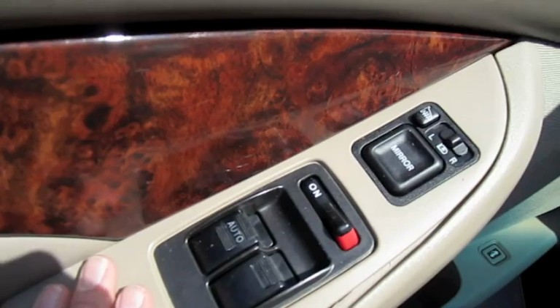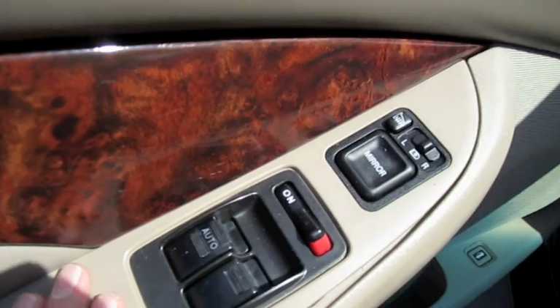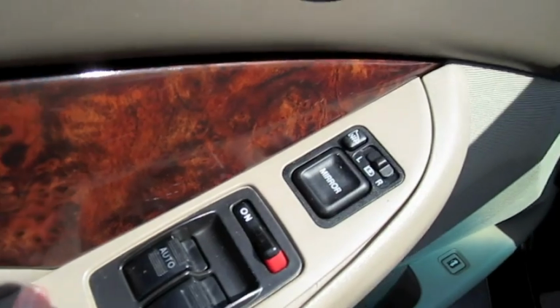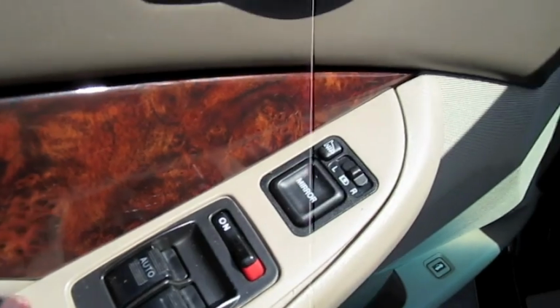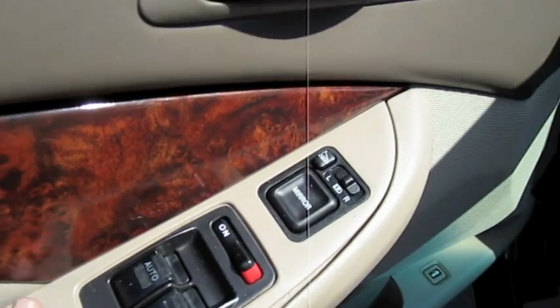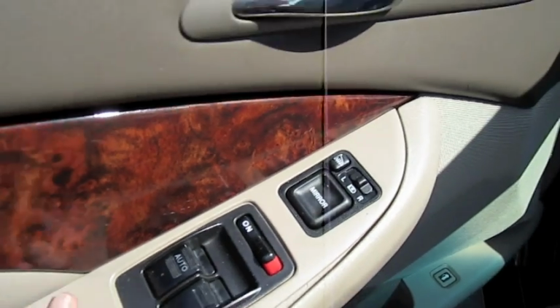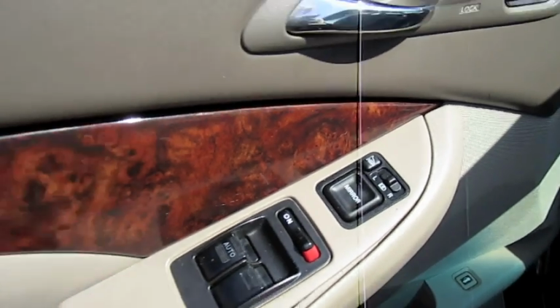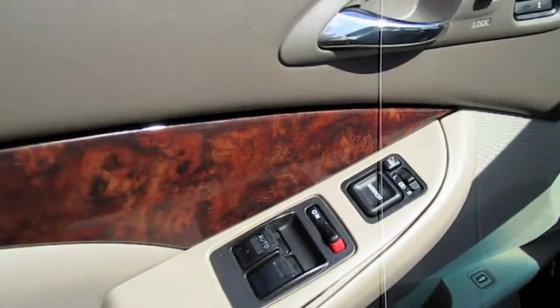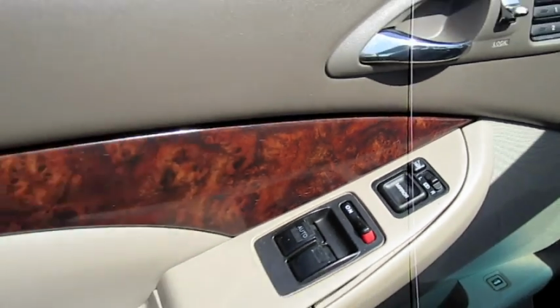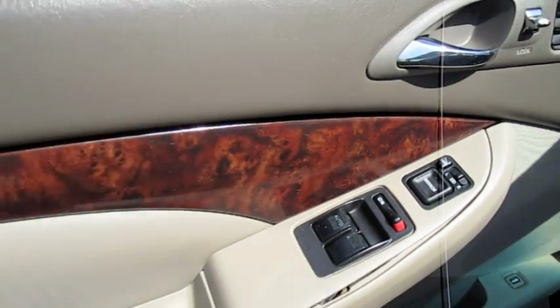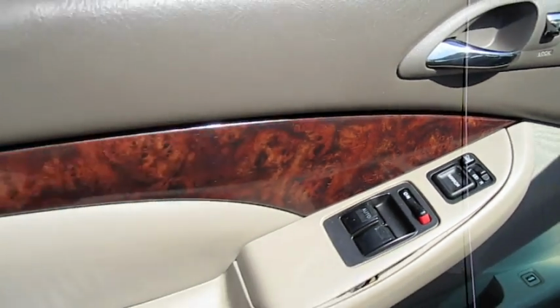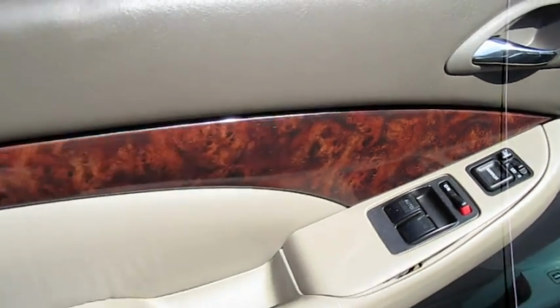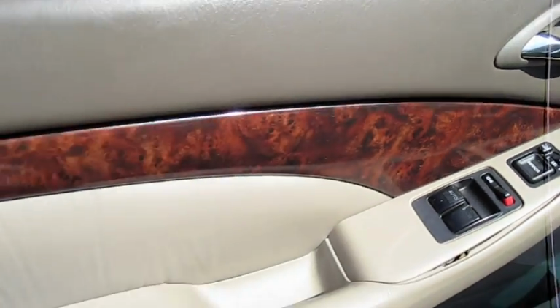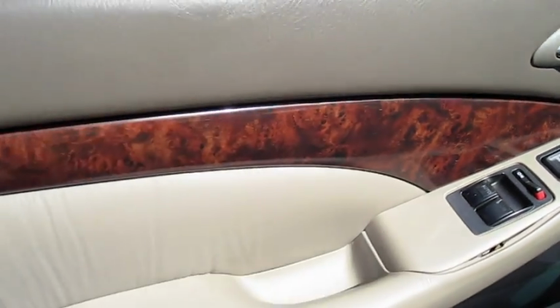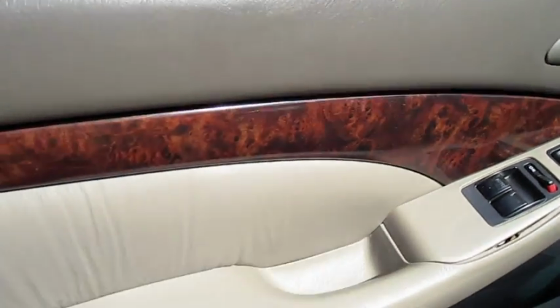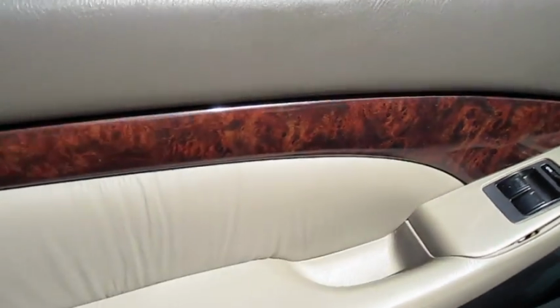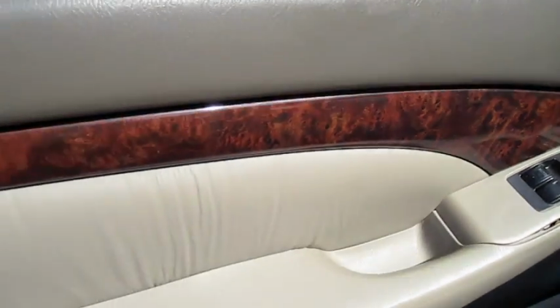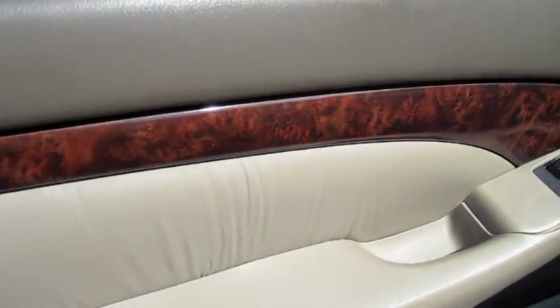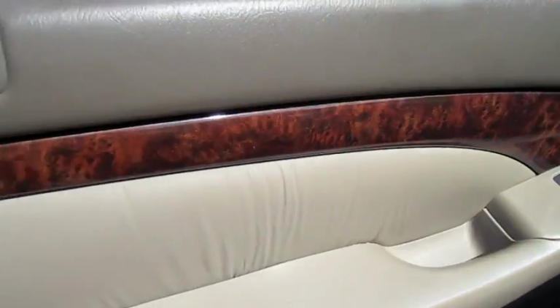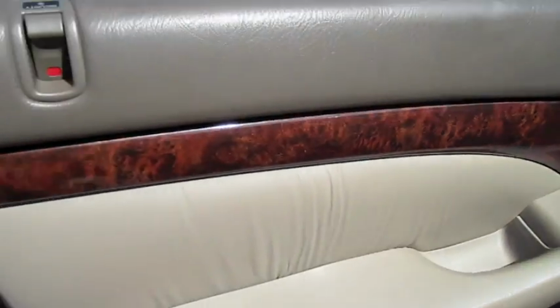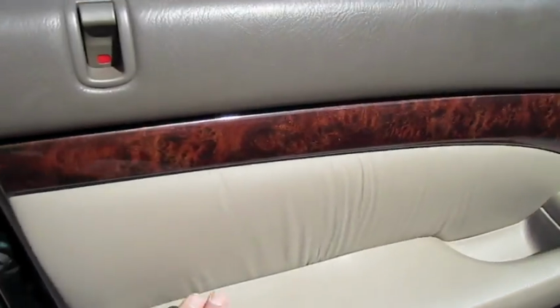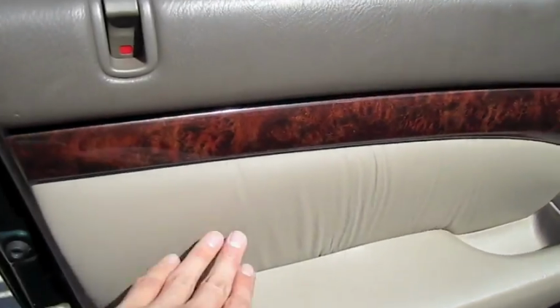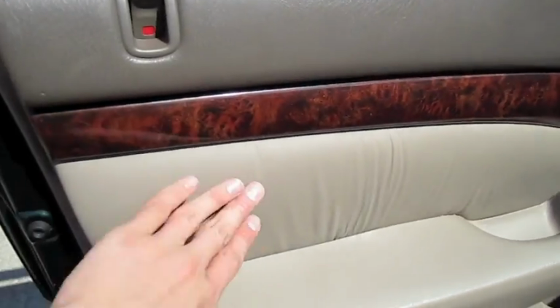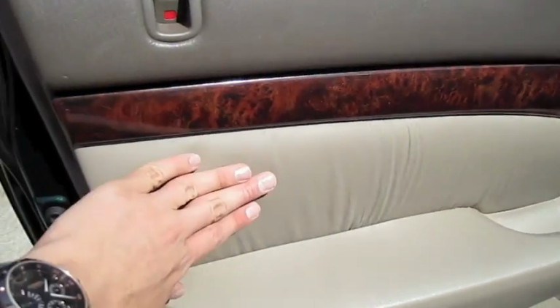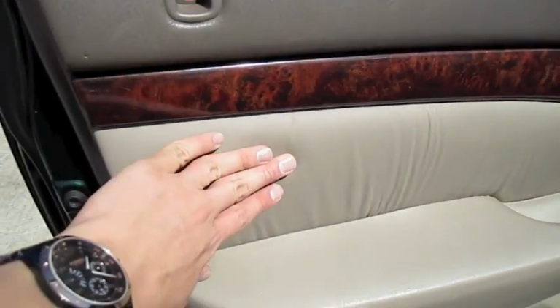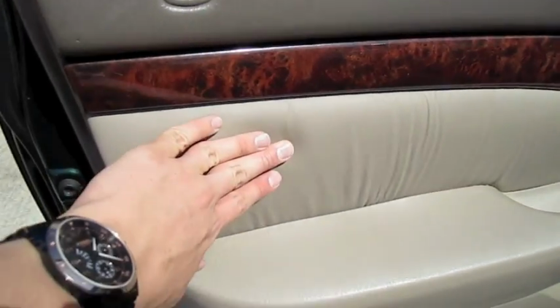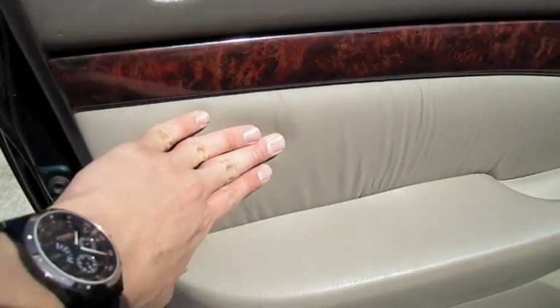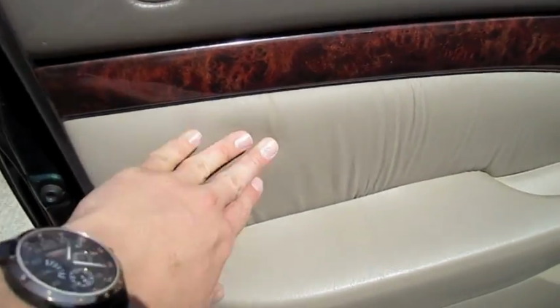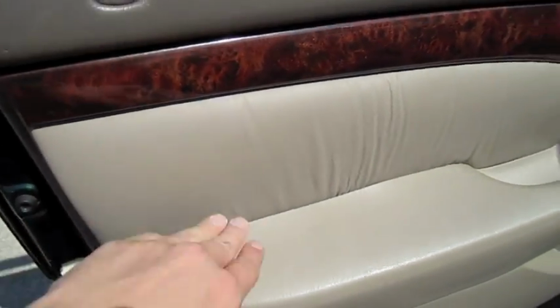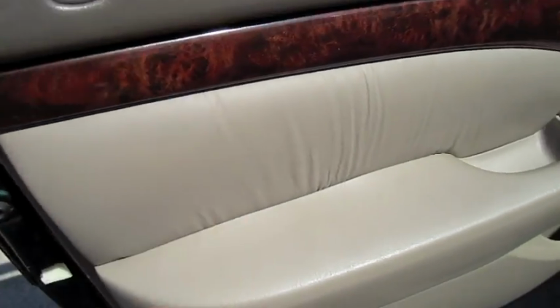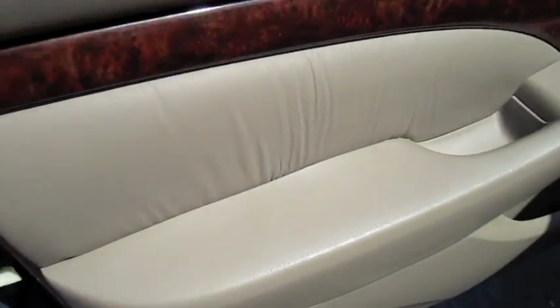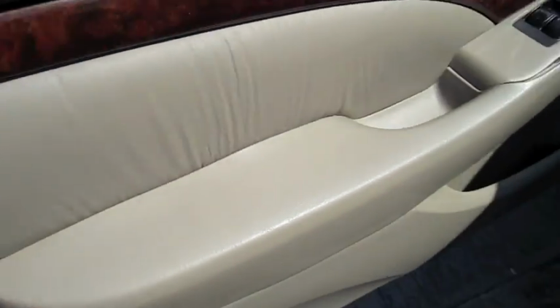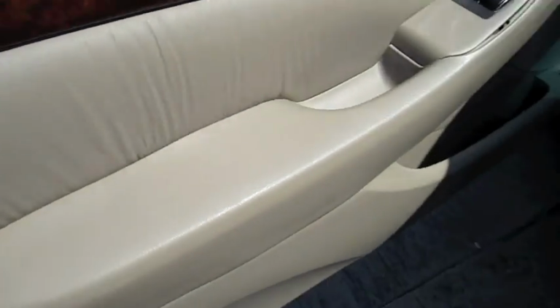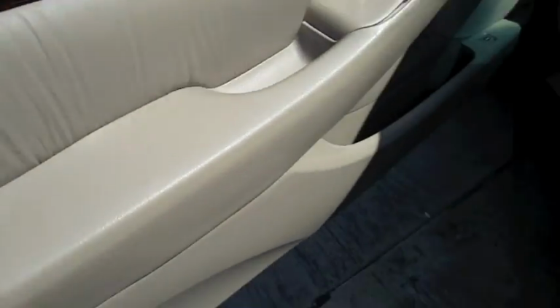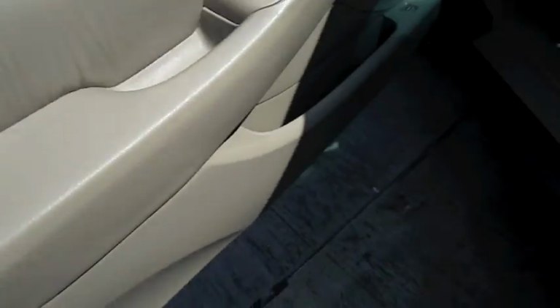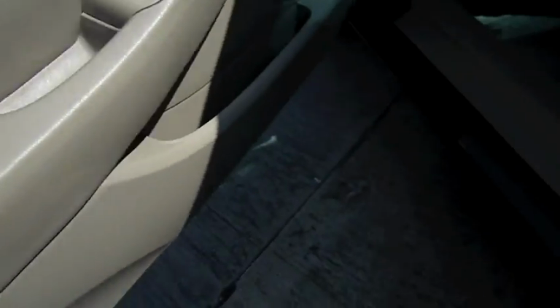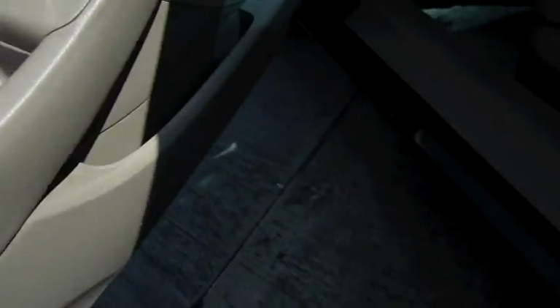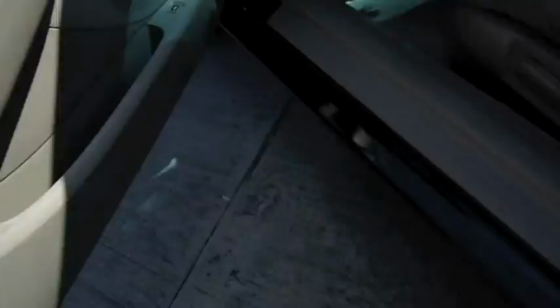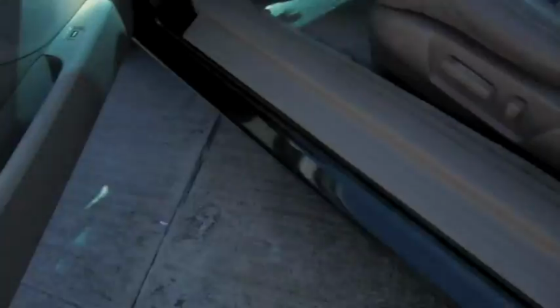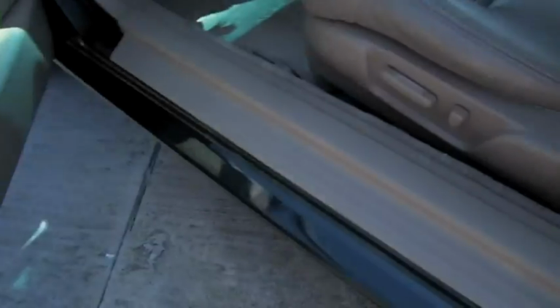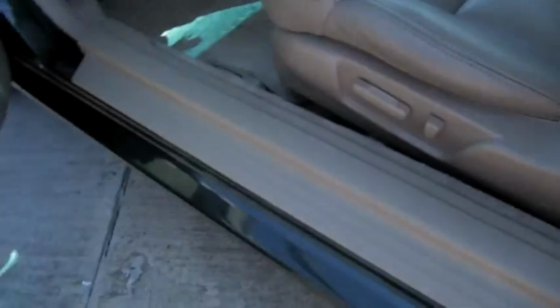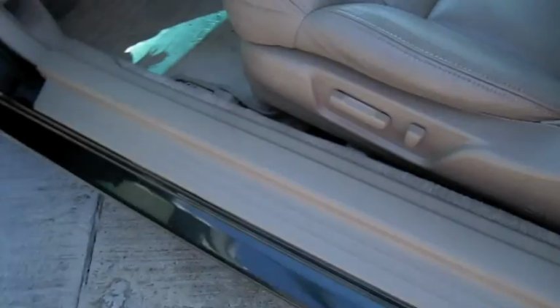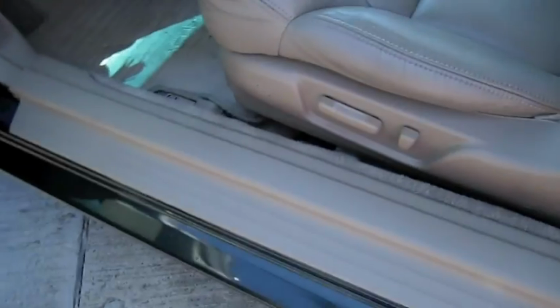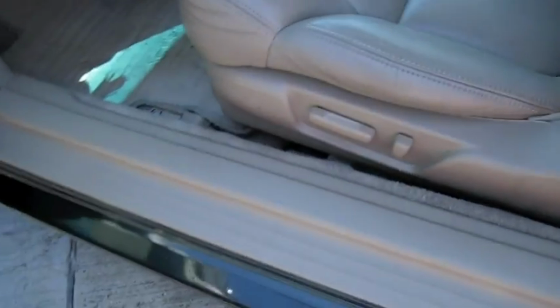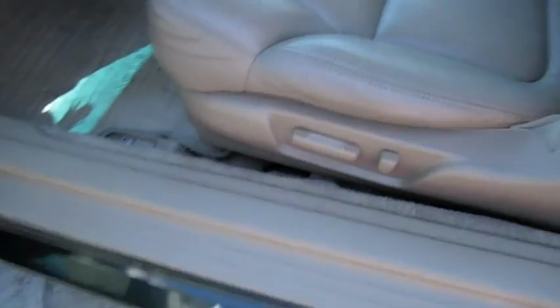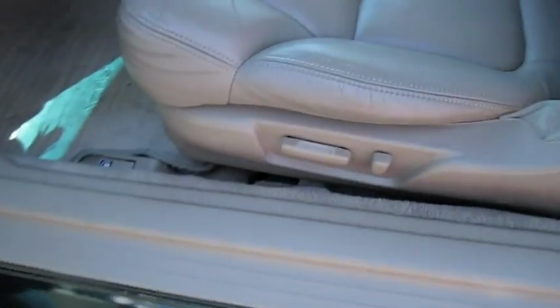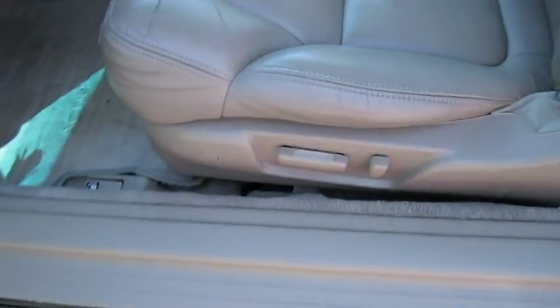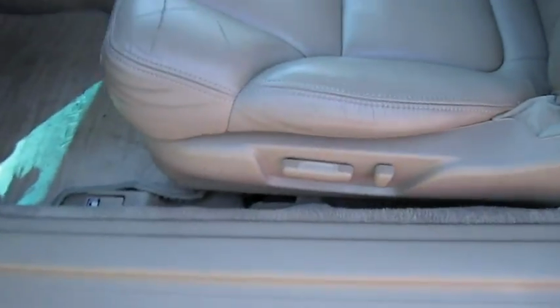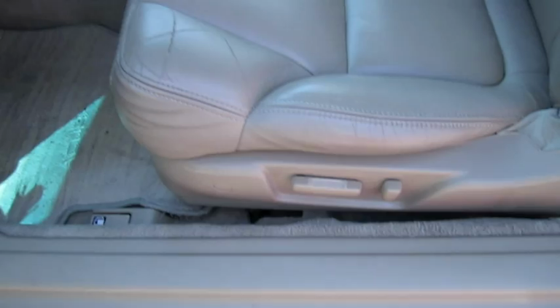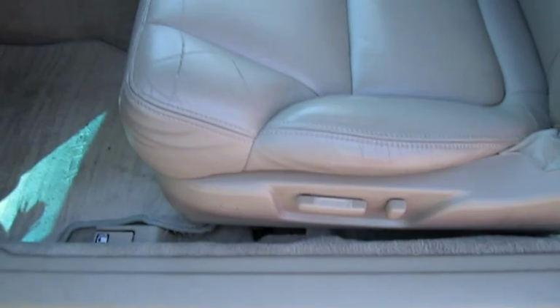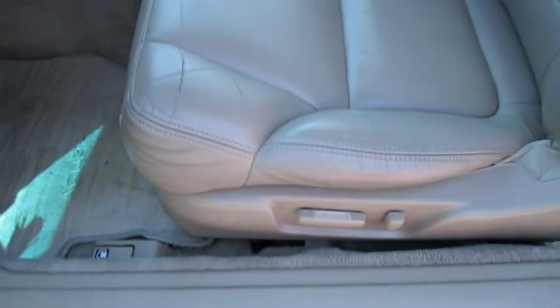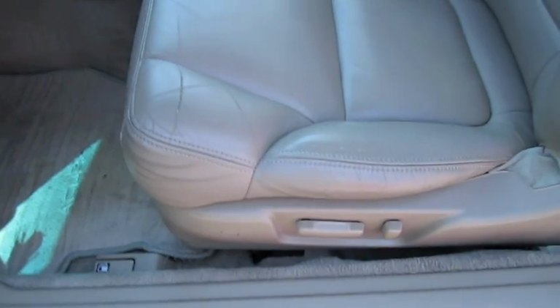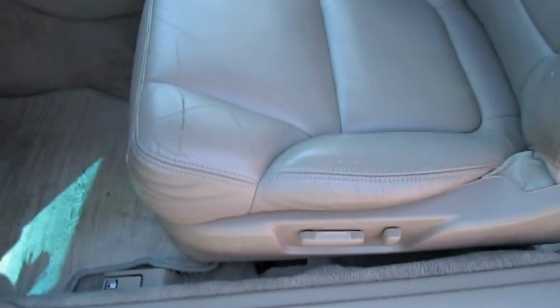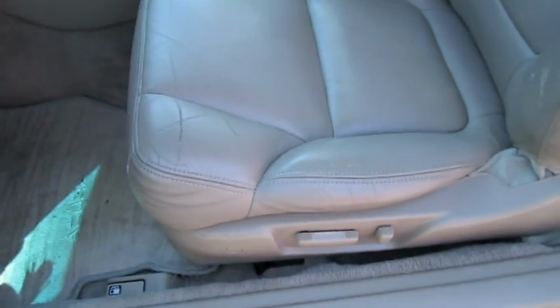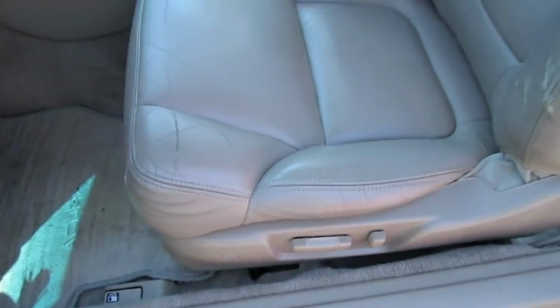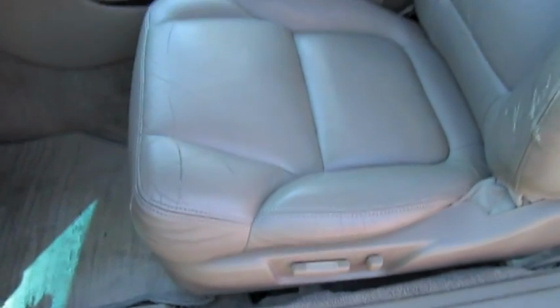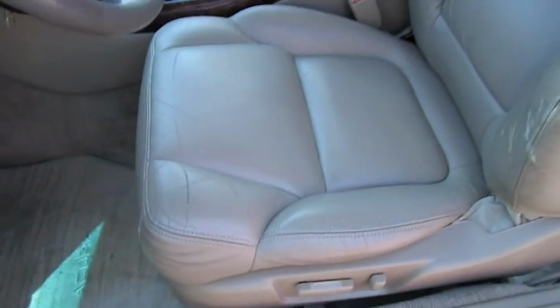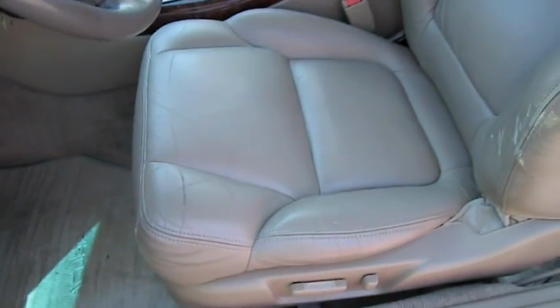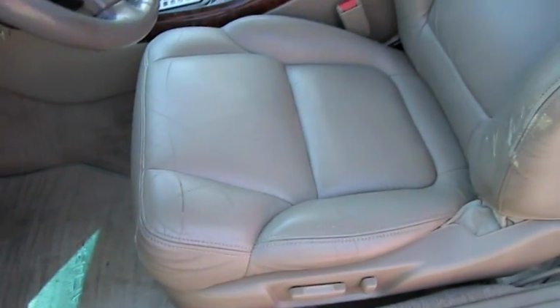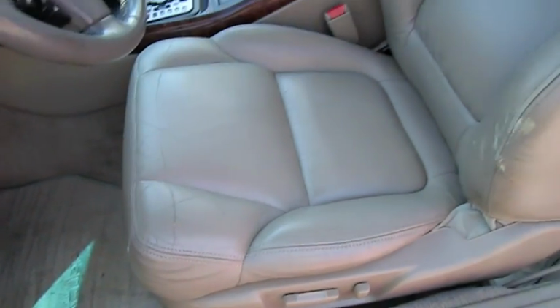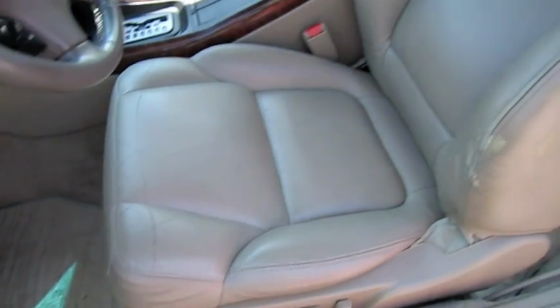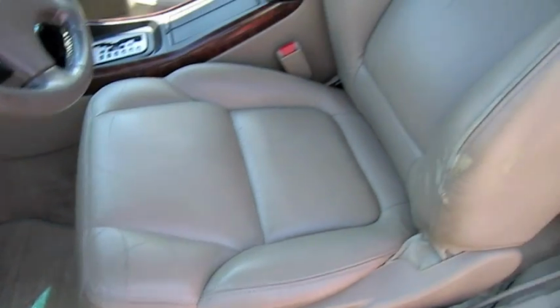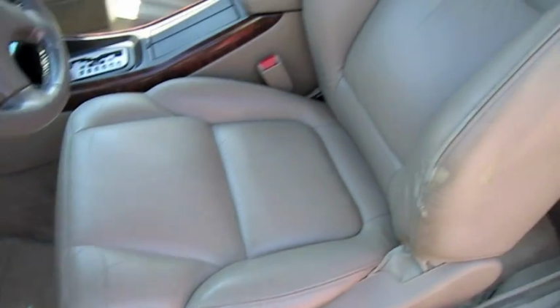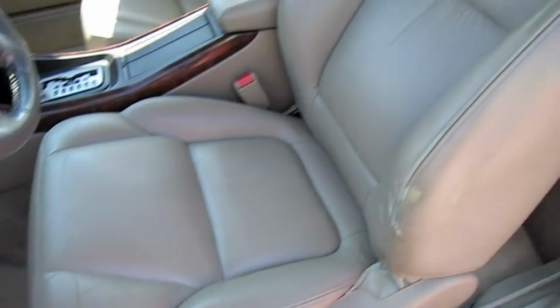Power mirrors, locks, windows. Padded door panels. It's a full power leather driver's seat.